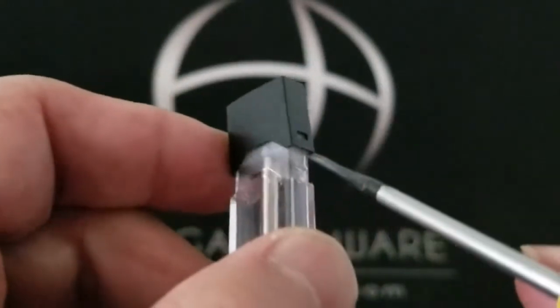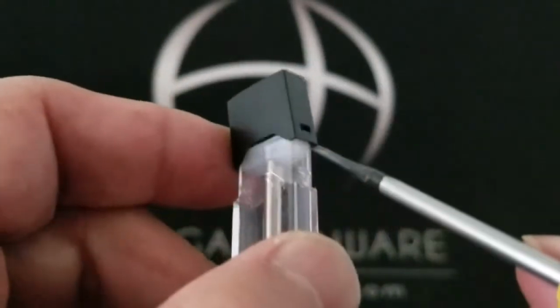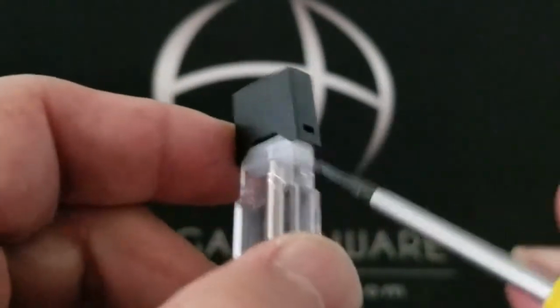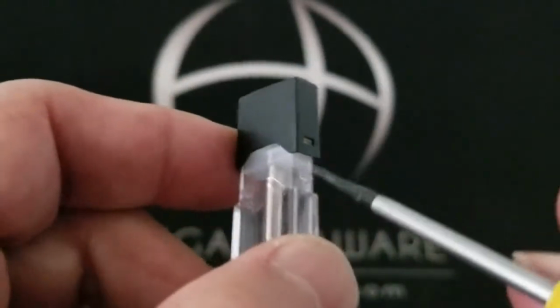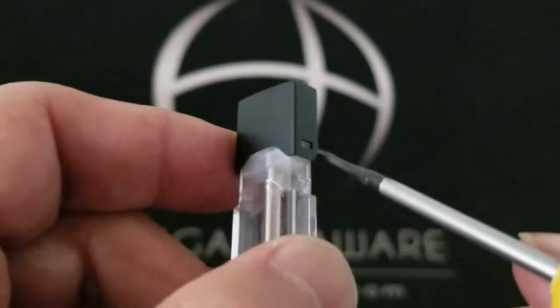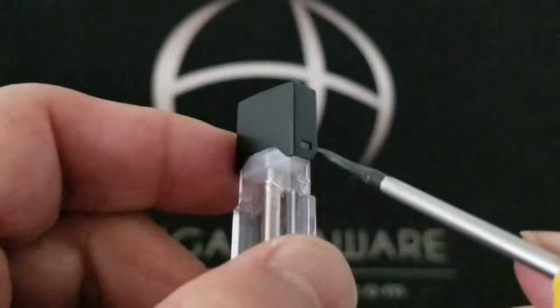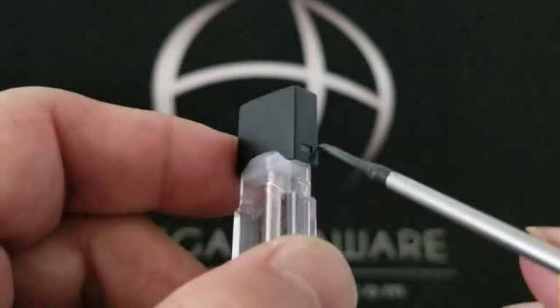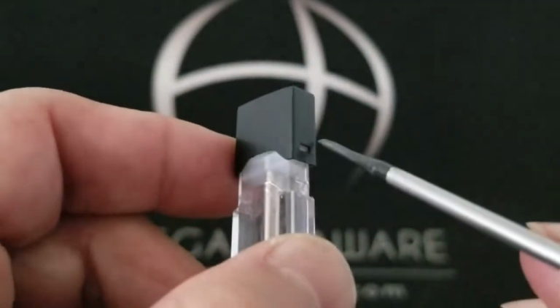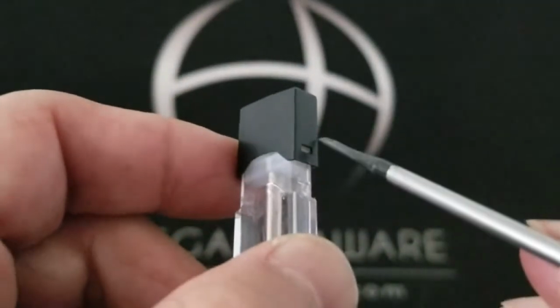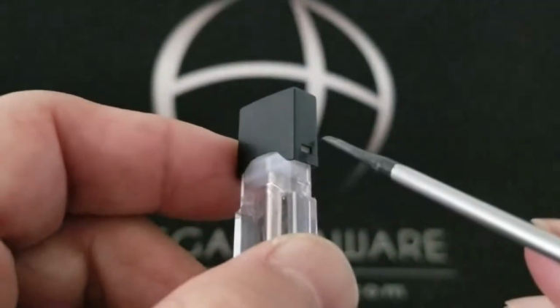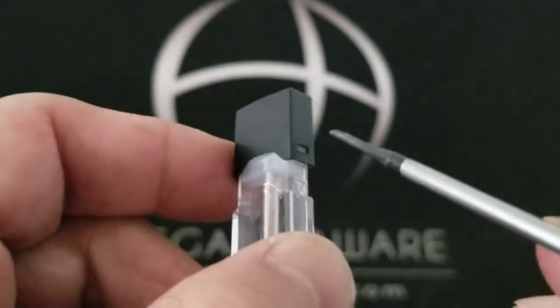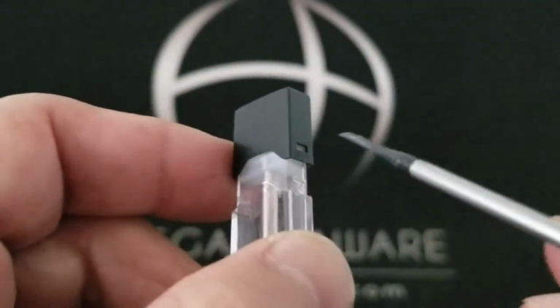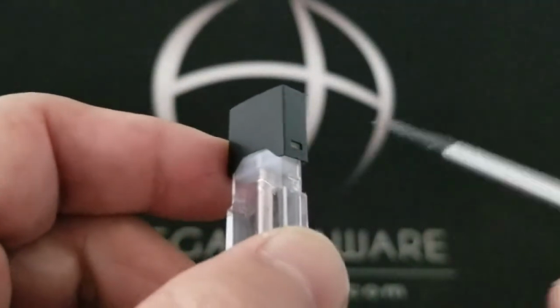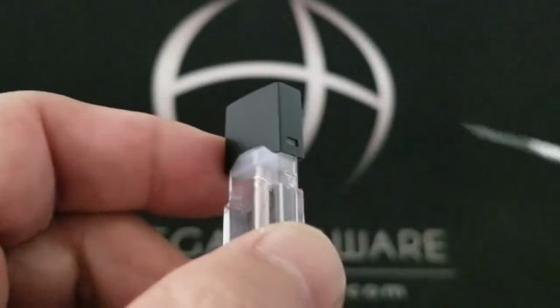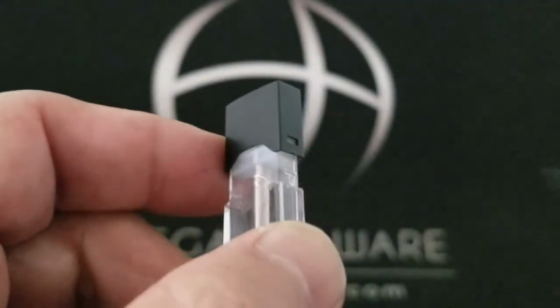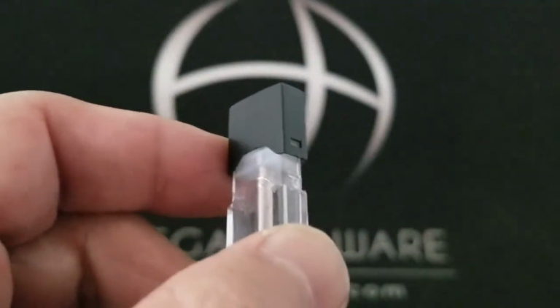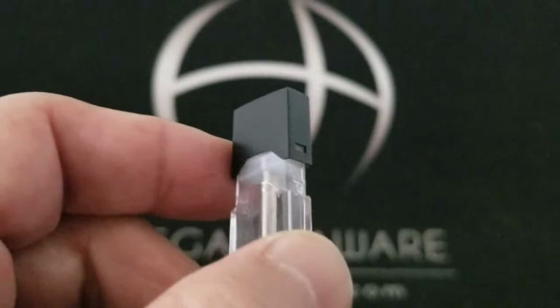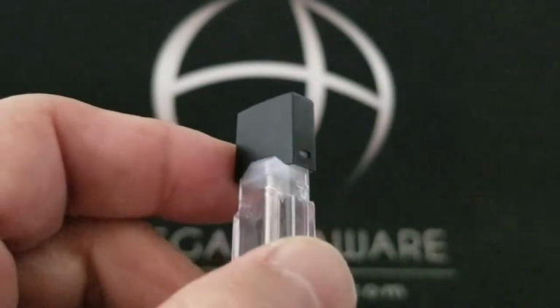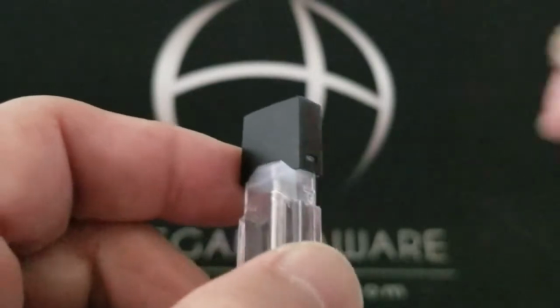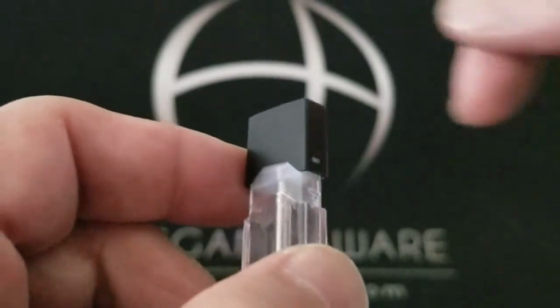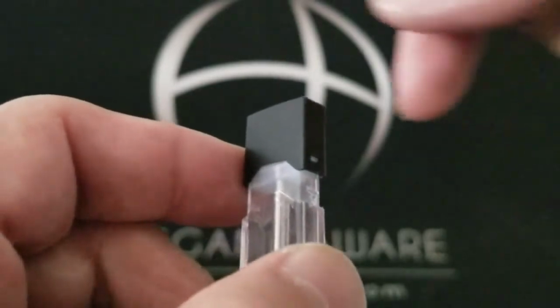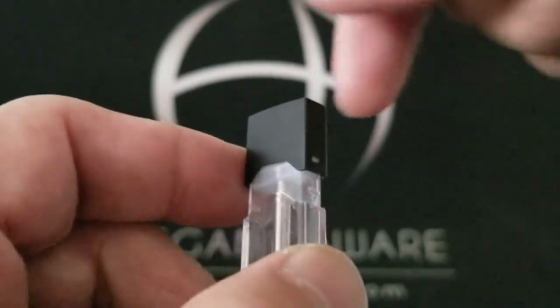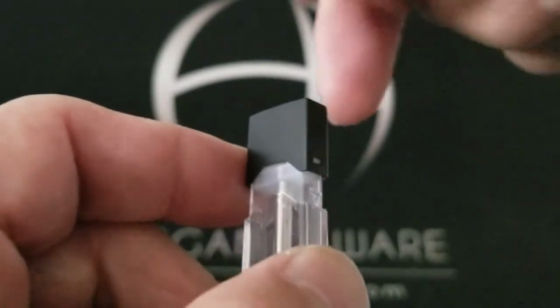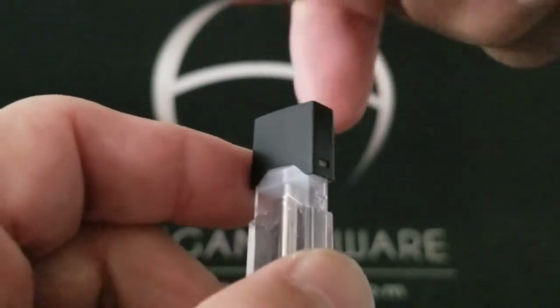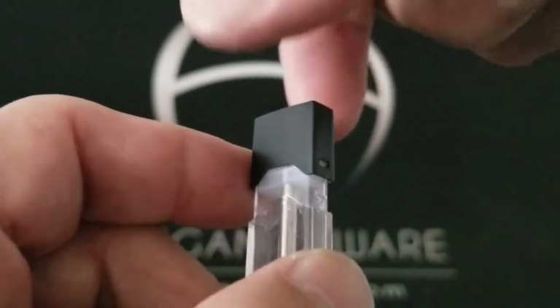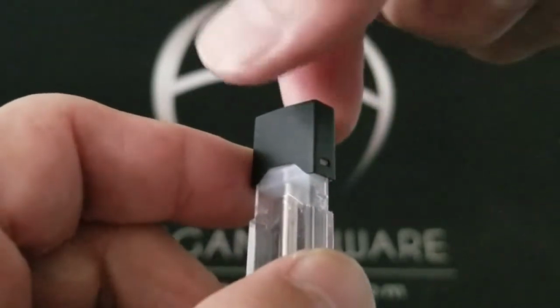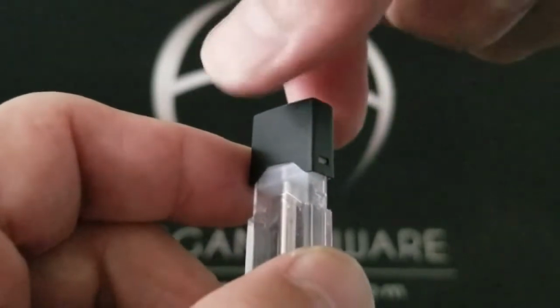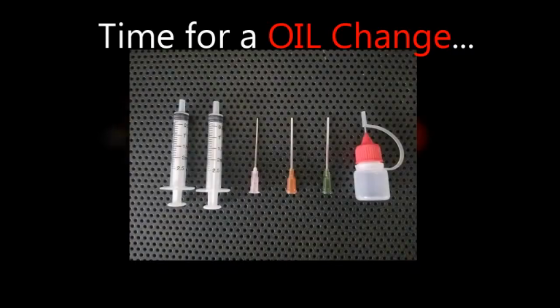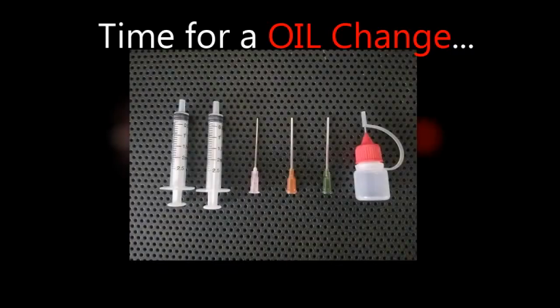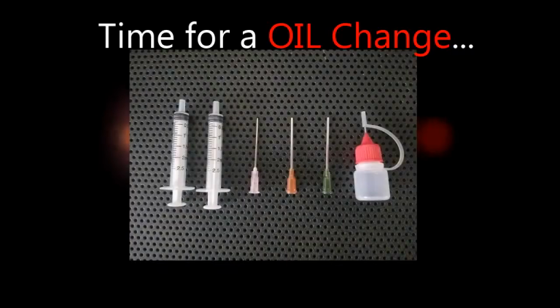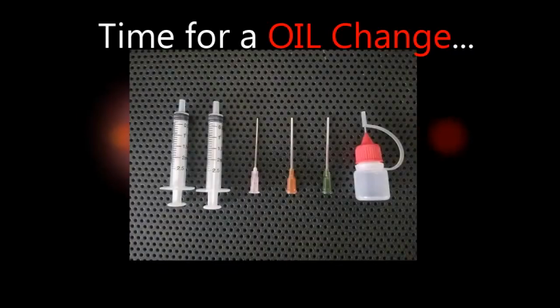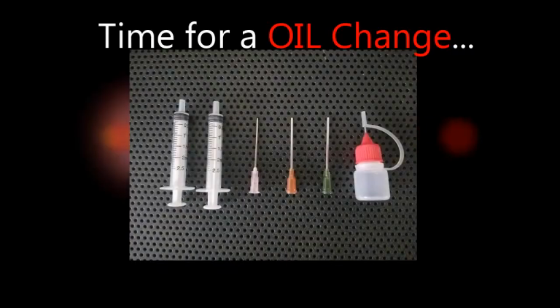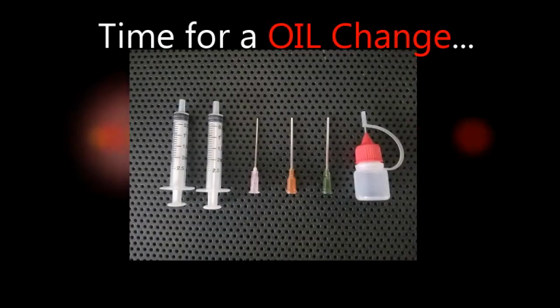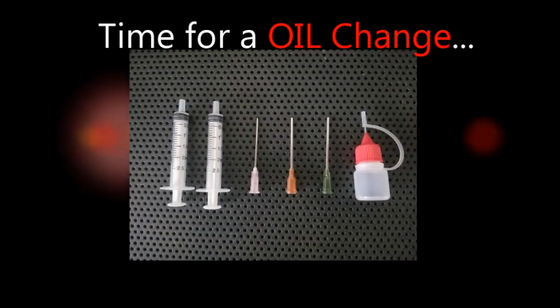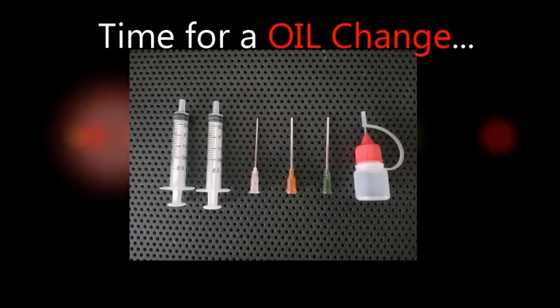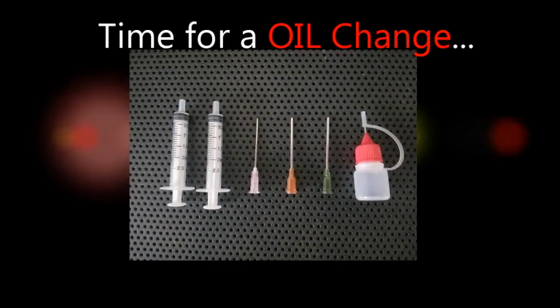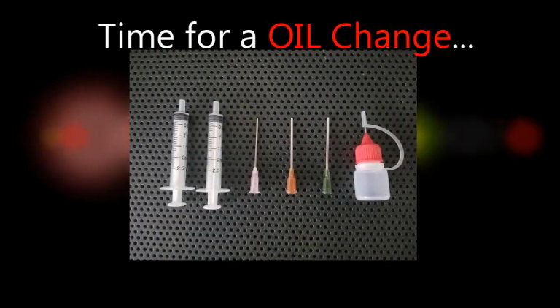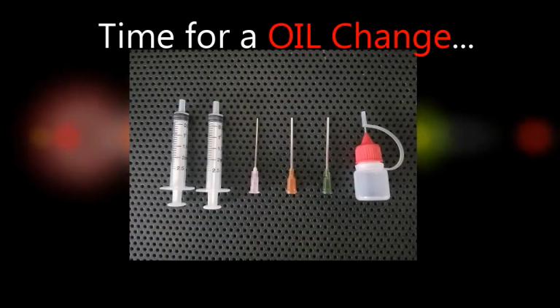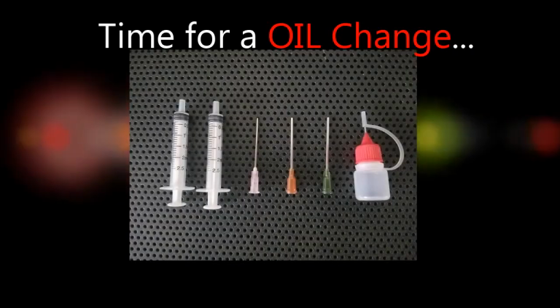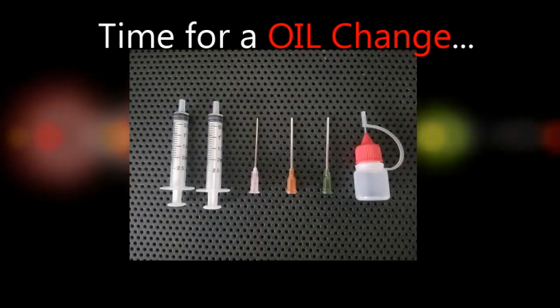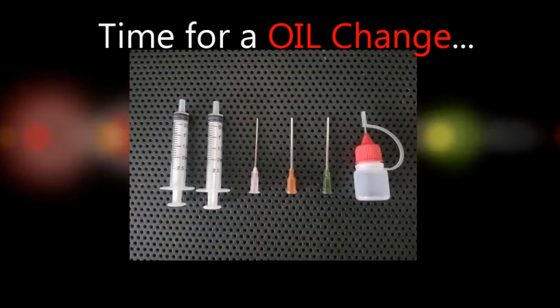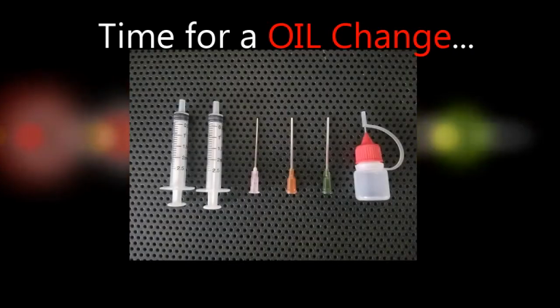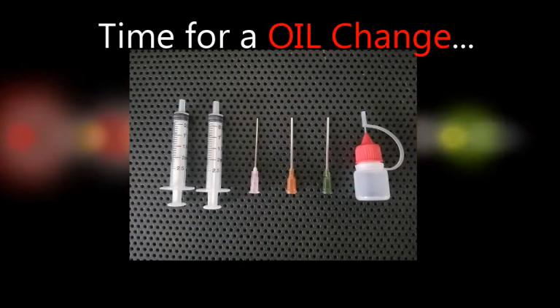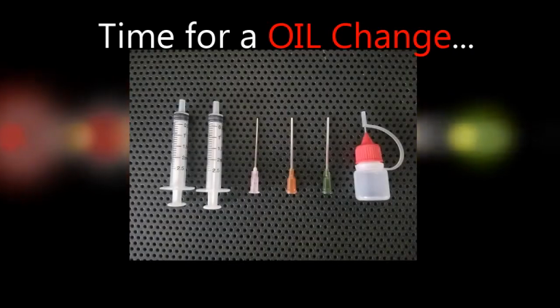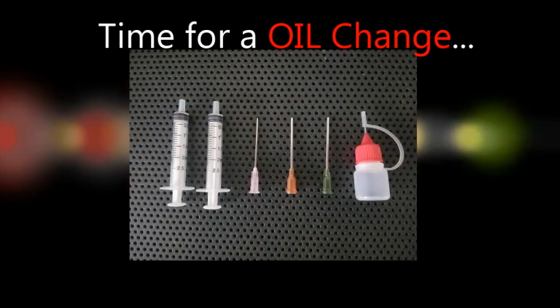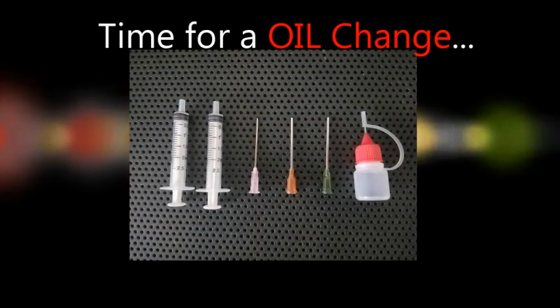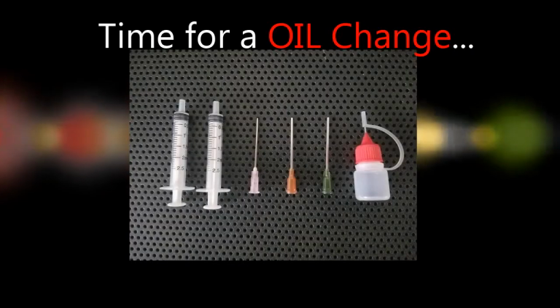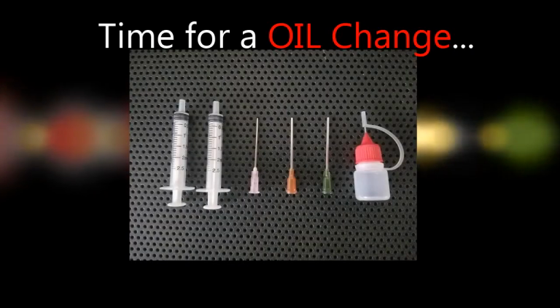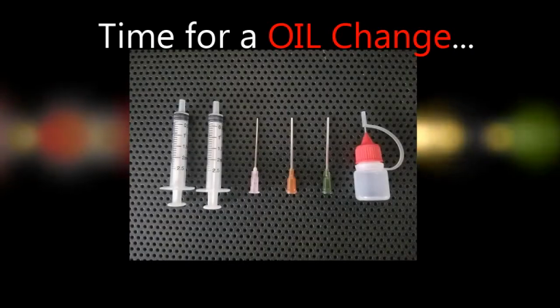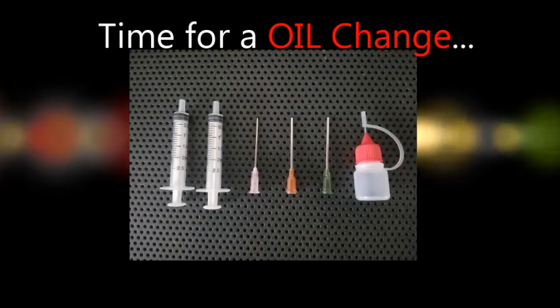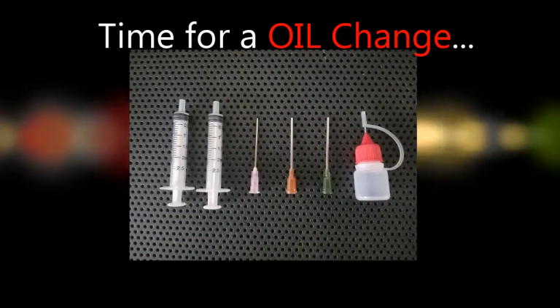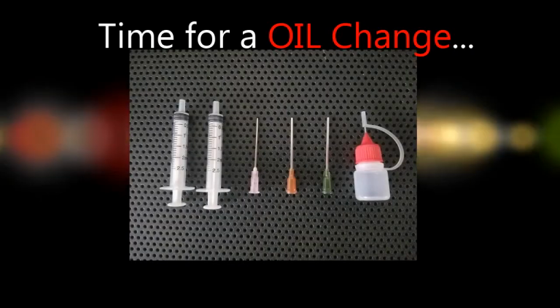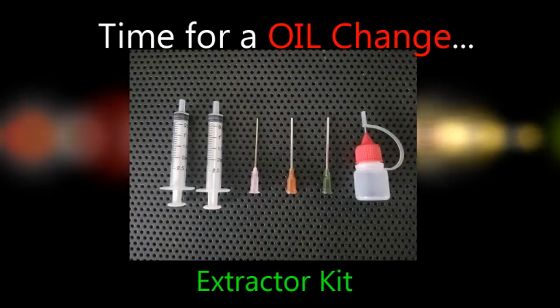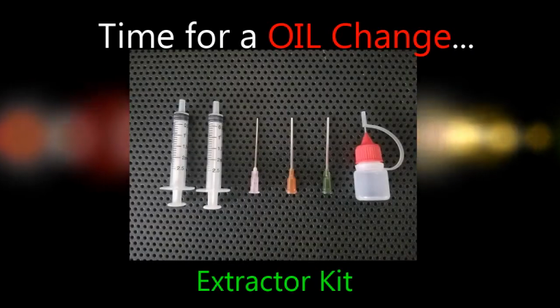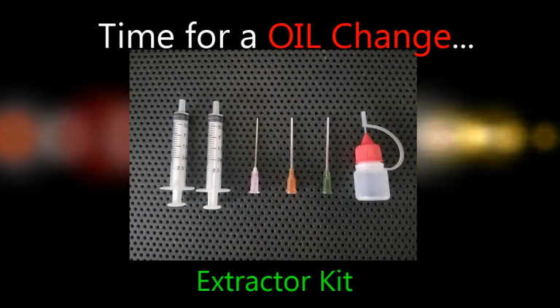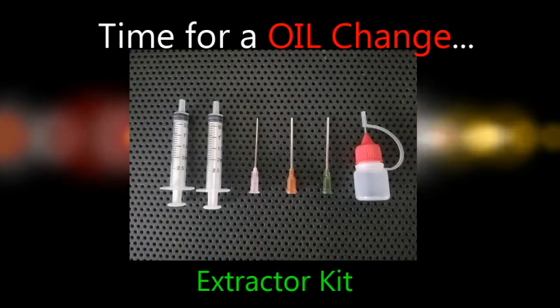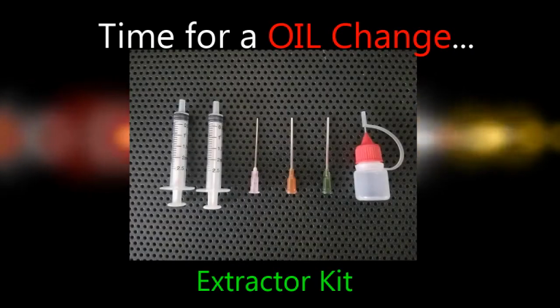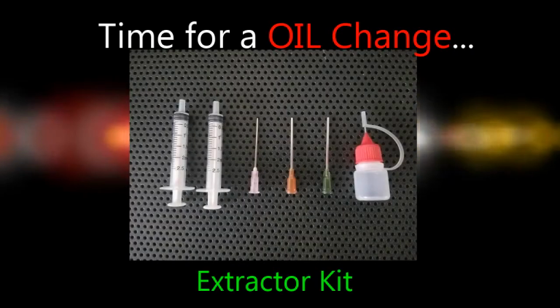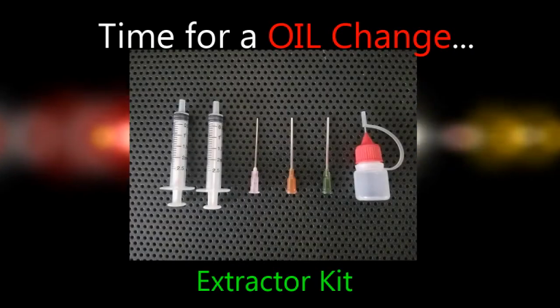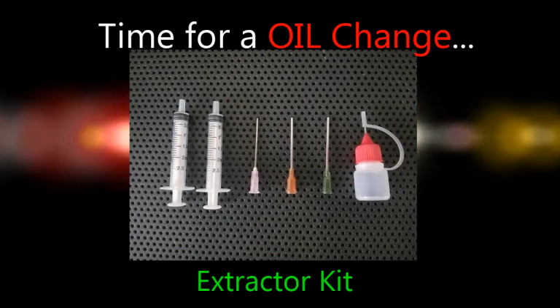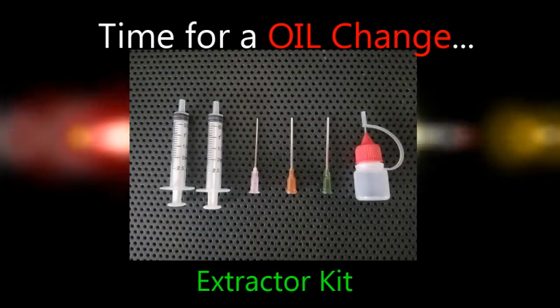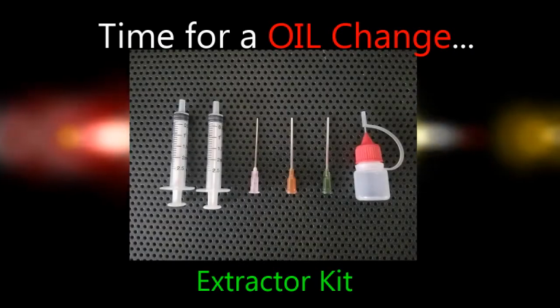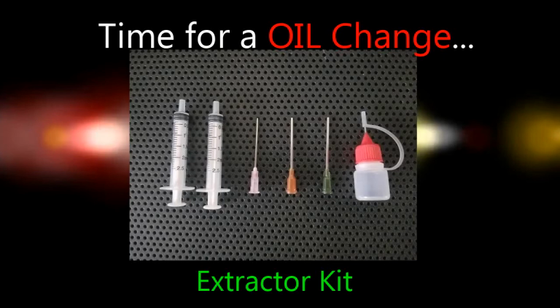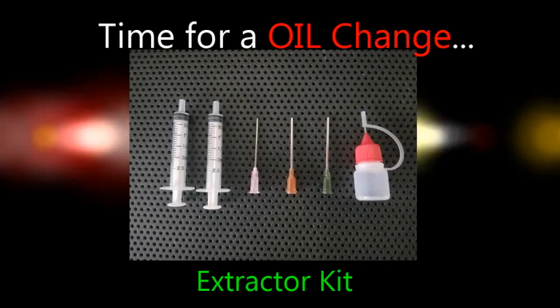The top slides up. Alright, time for an oil change — let's get our extractor kit together.